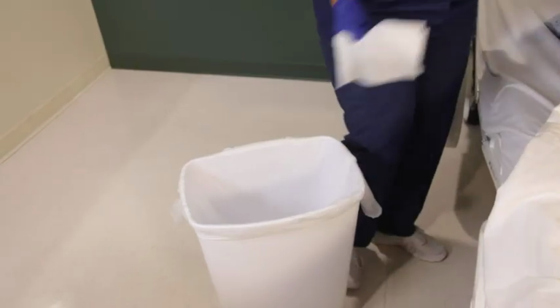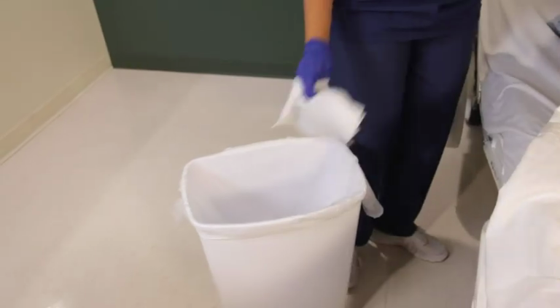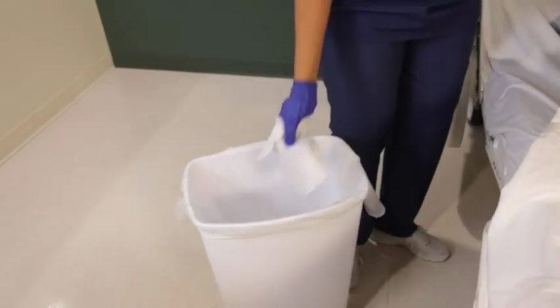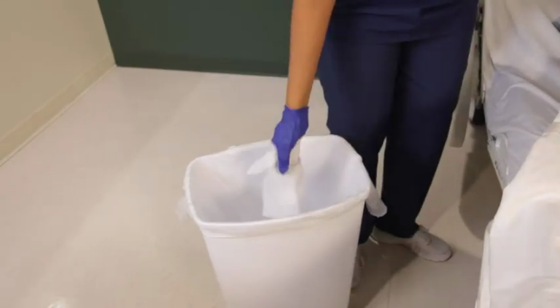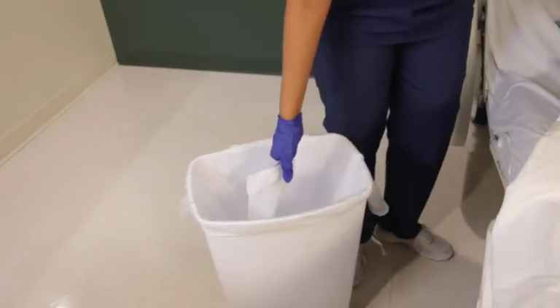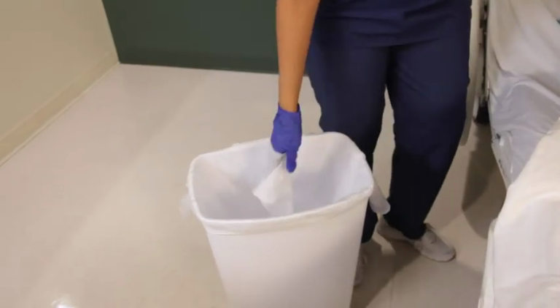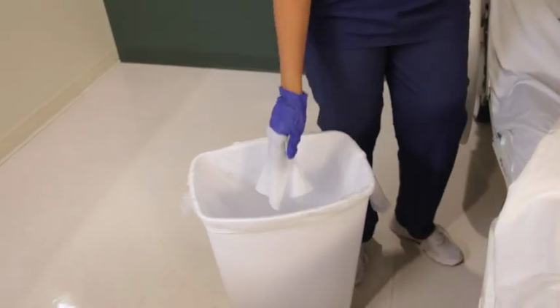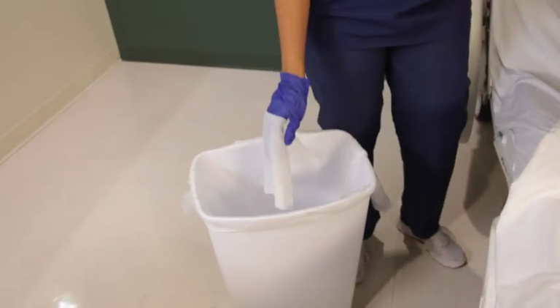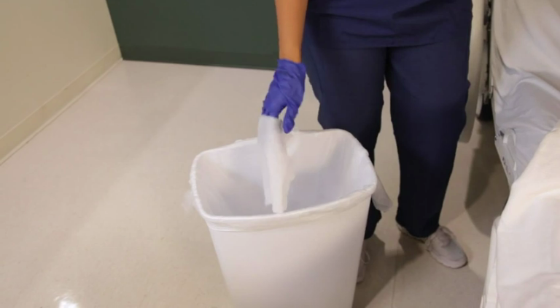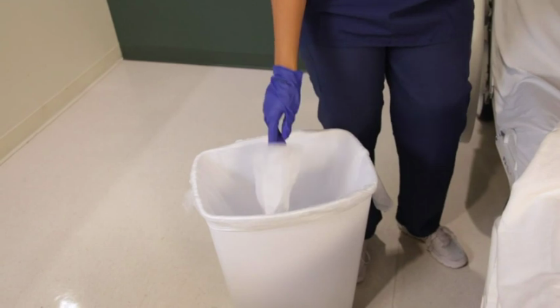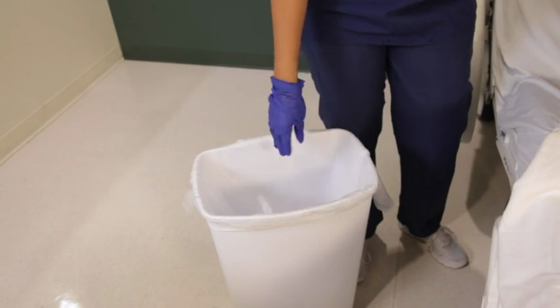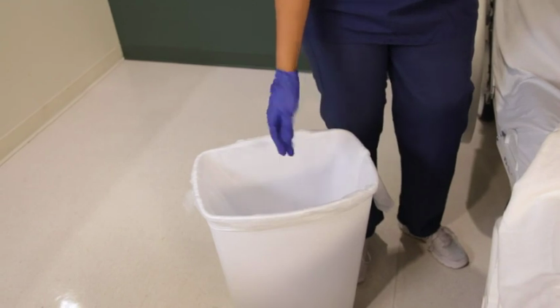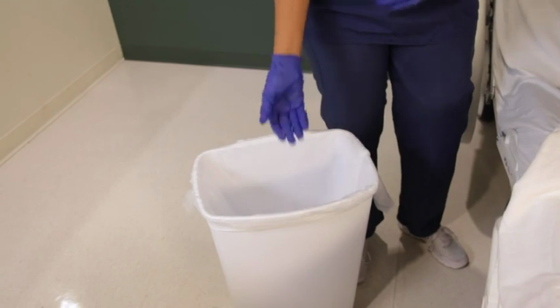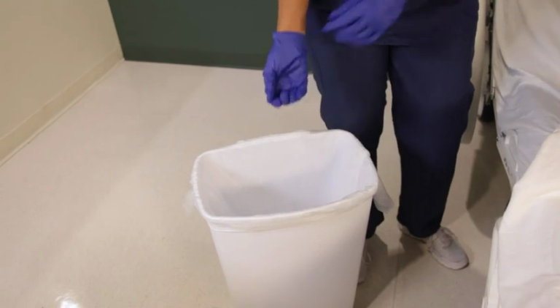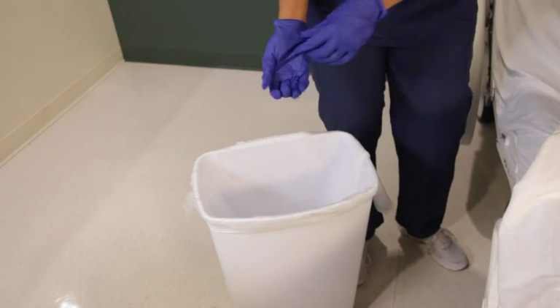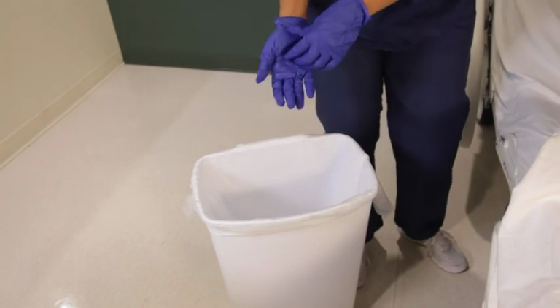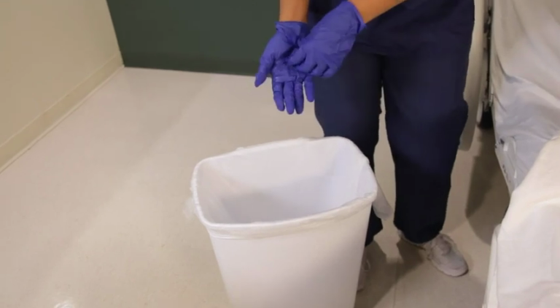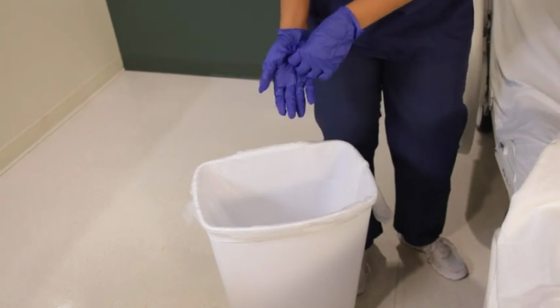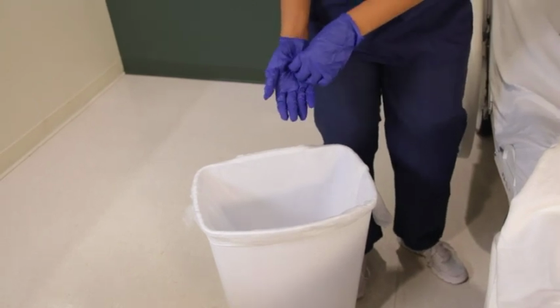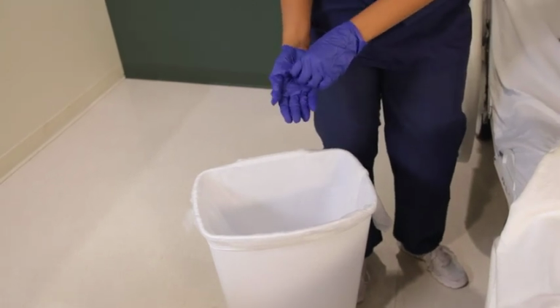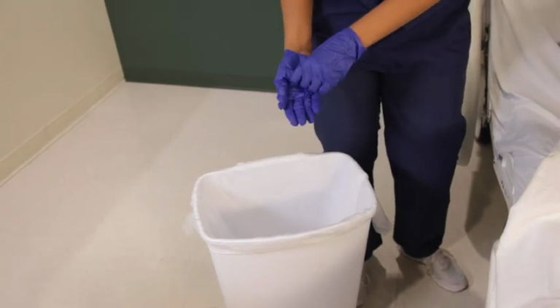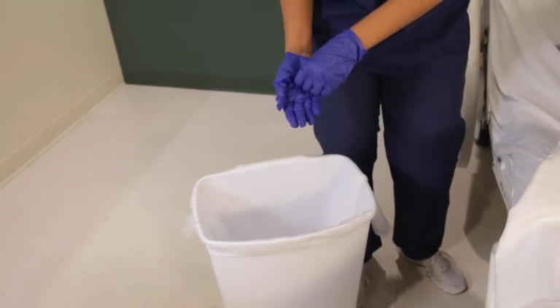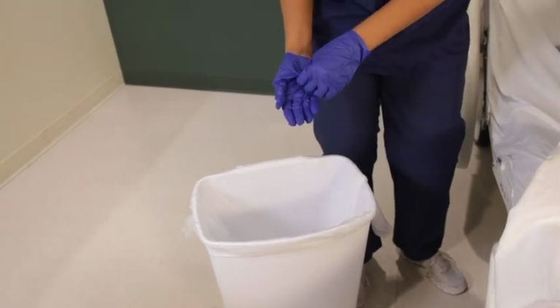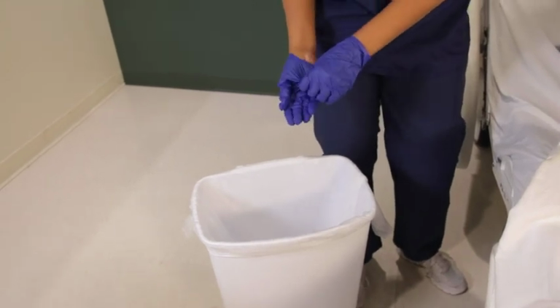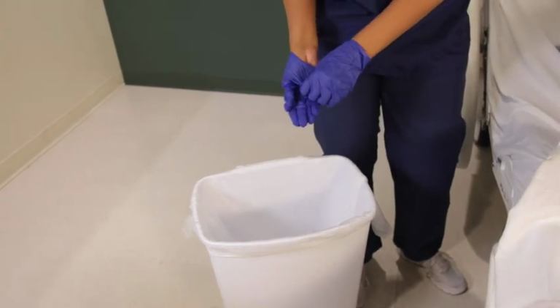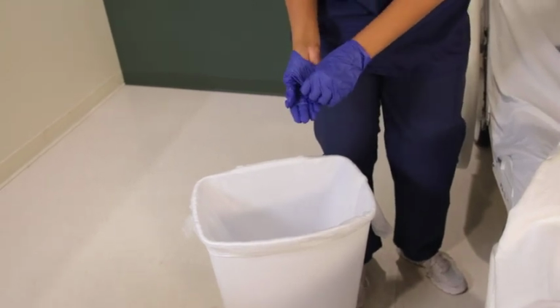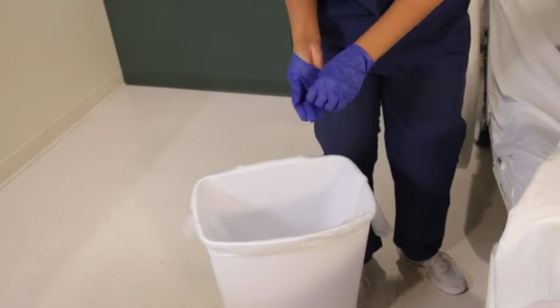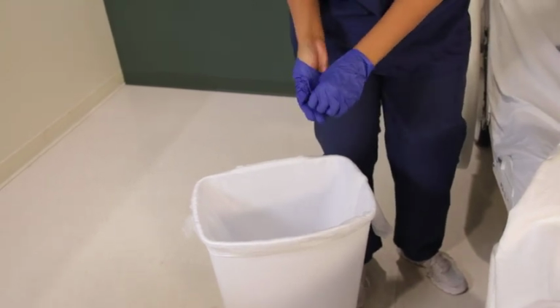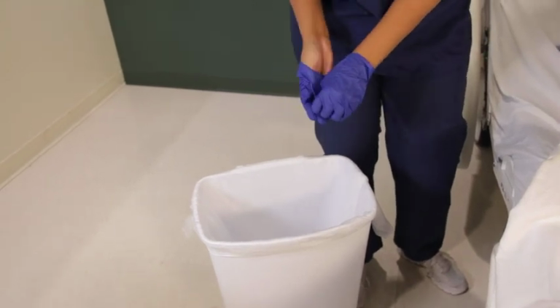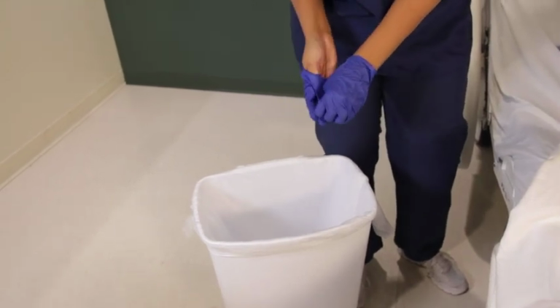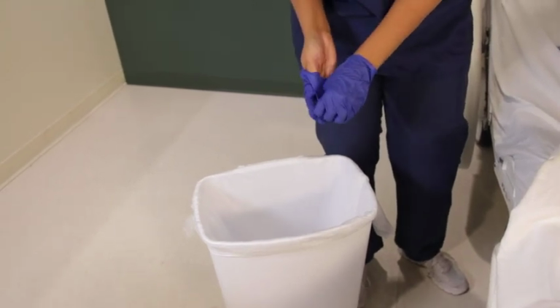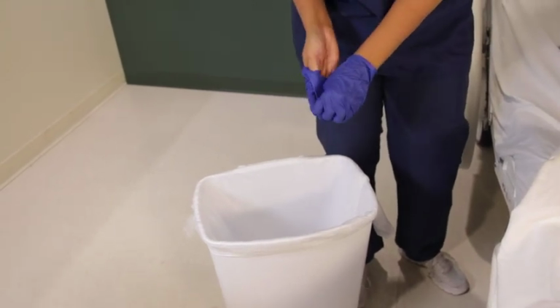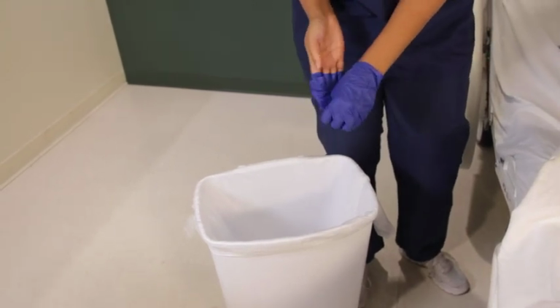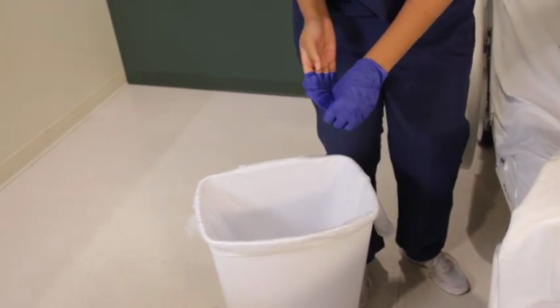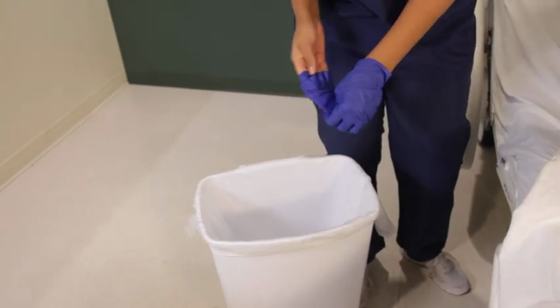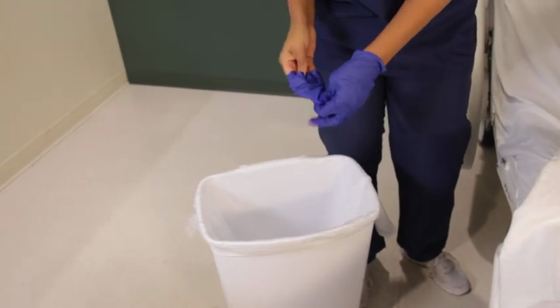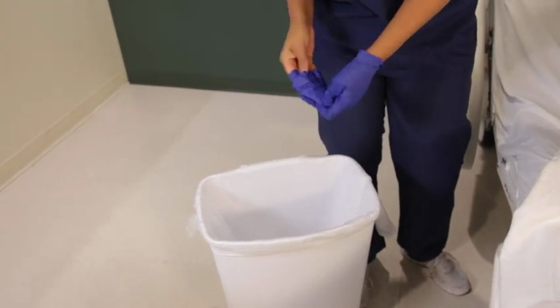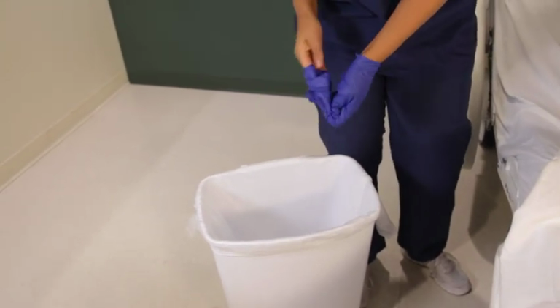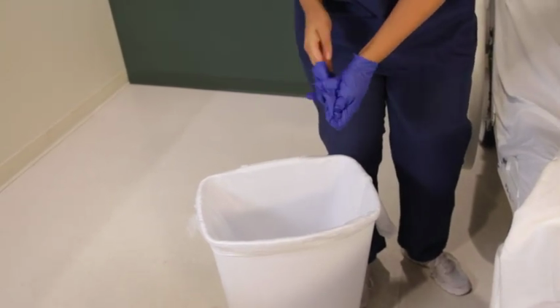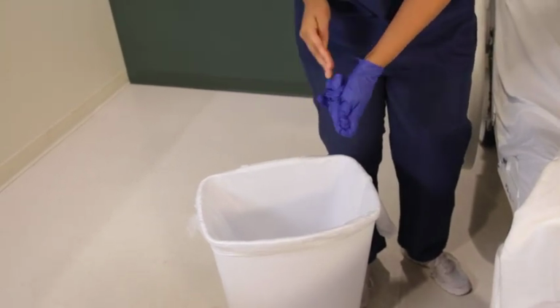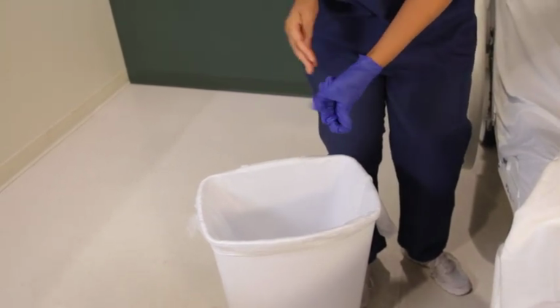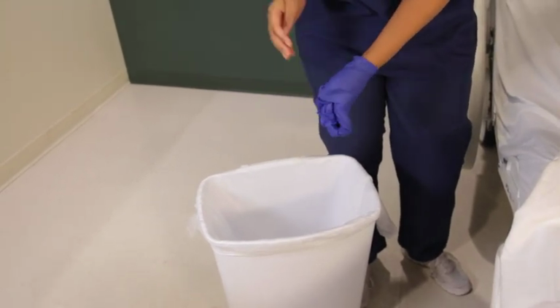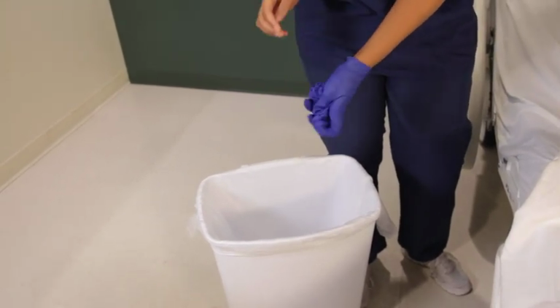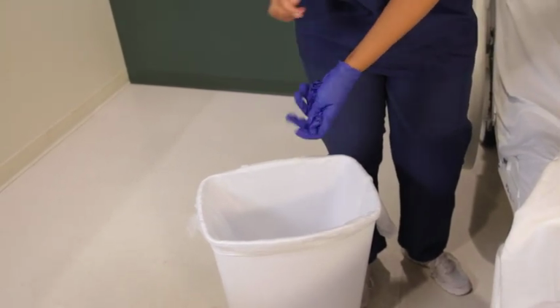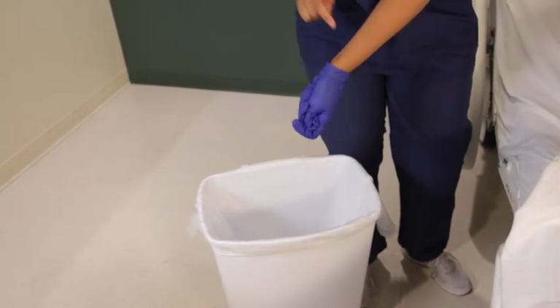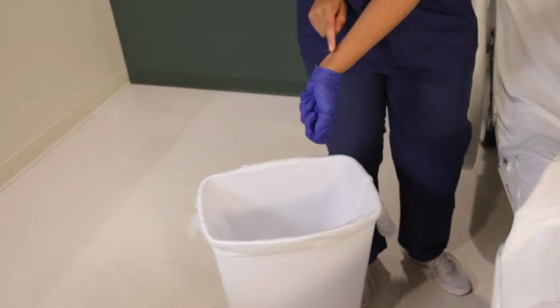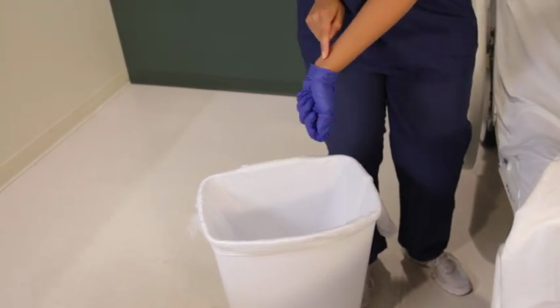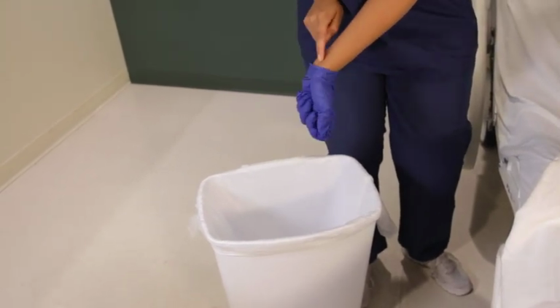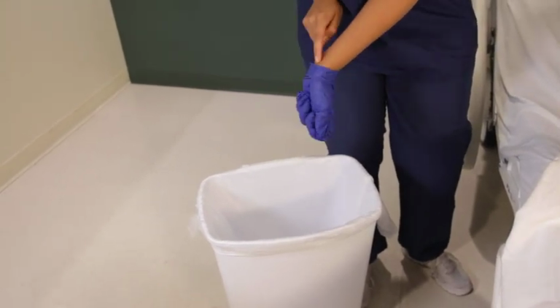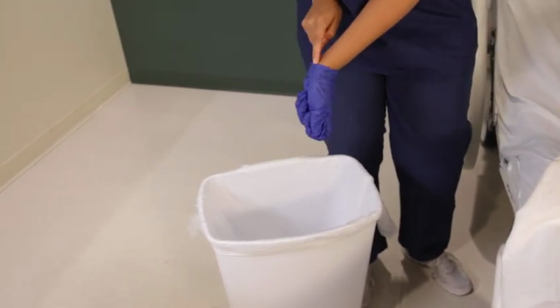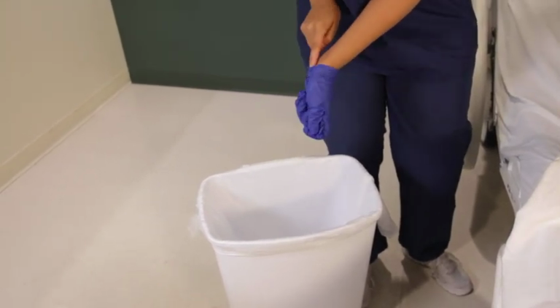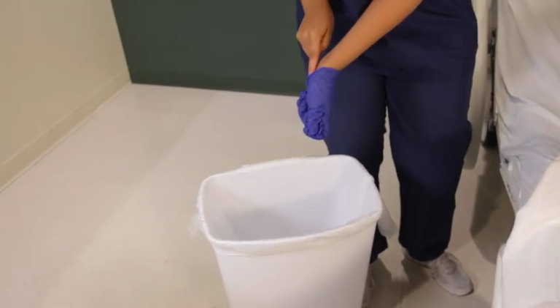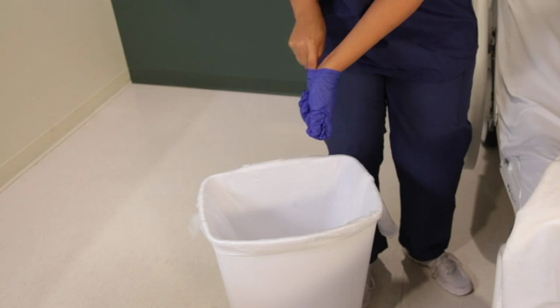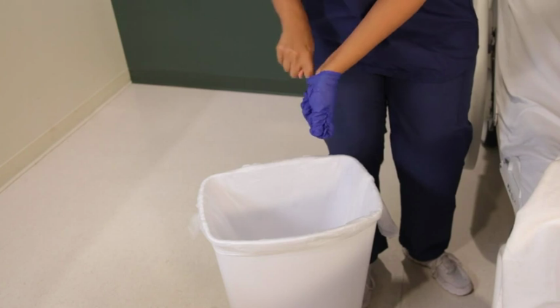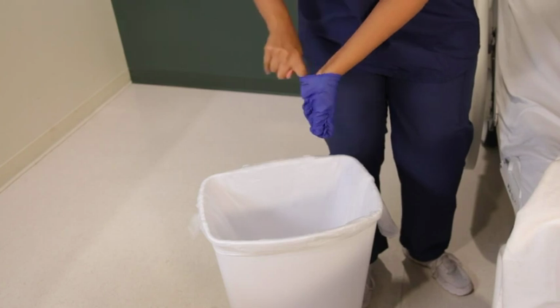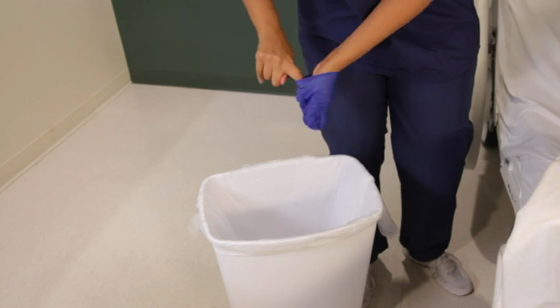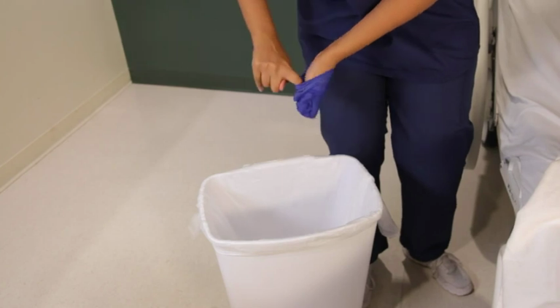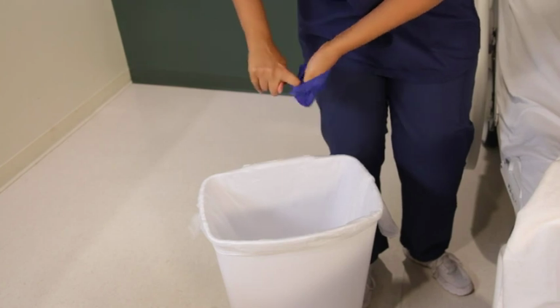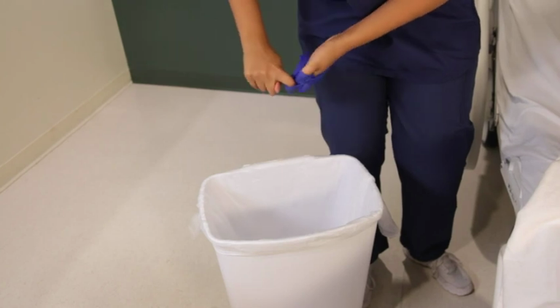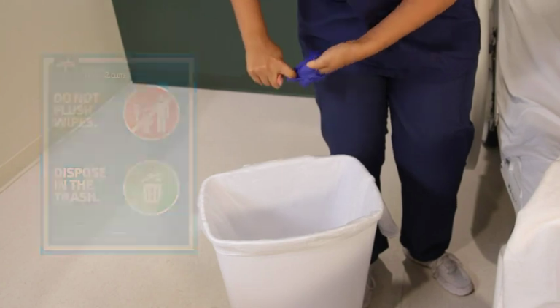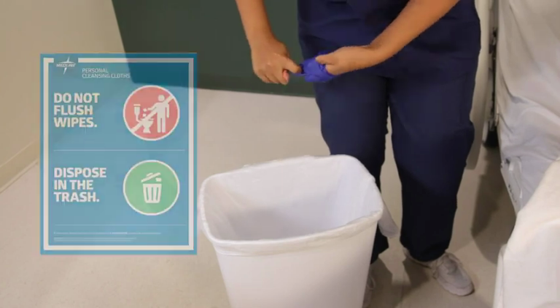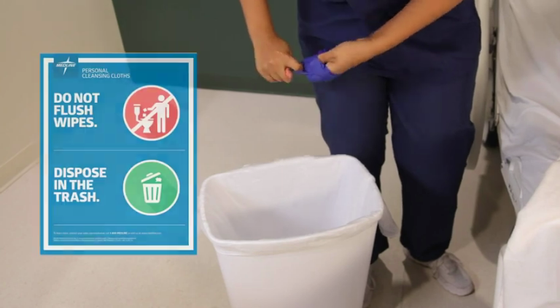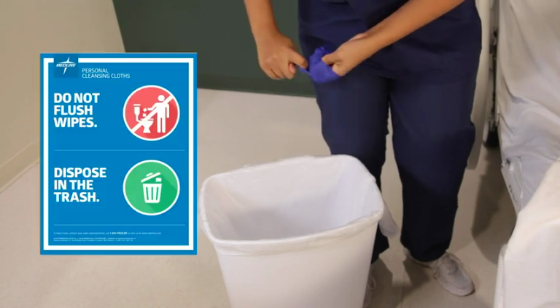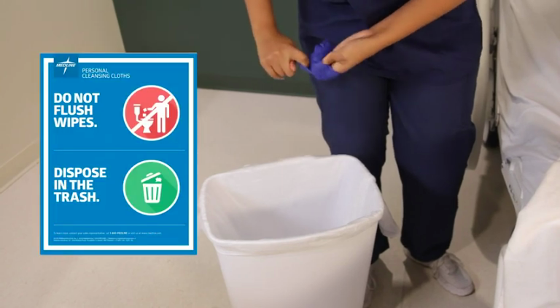There is no need to rinse the patient. Discard the used wipes within the patient's brief, underpad, or in an appropriate waste receptacle.